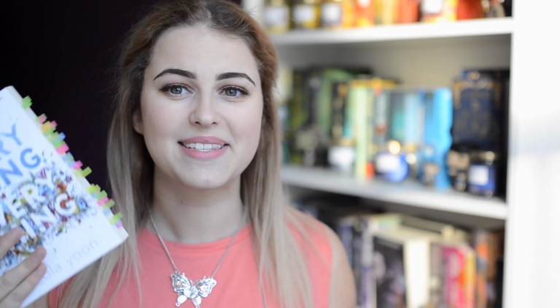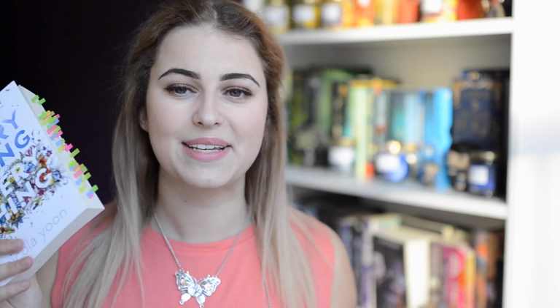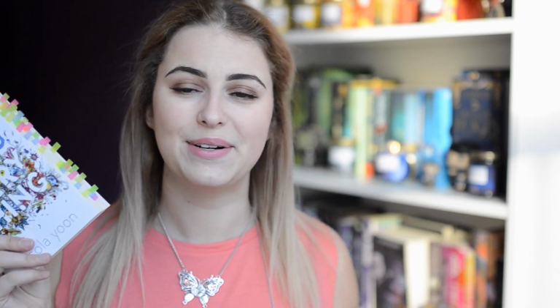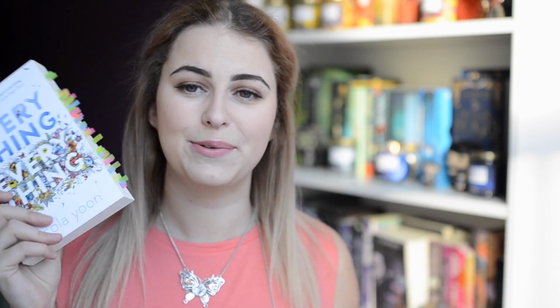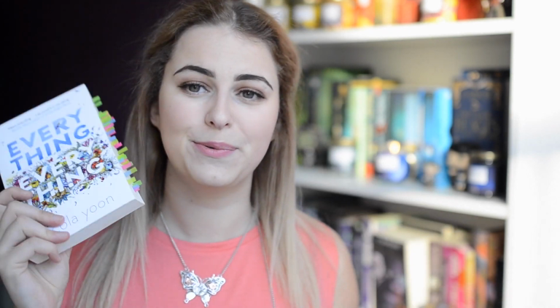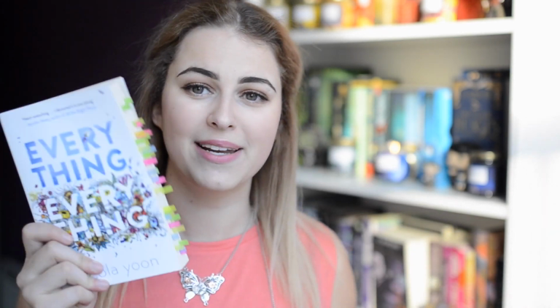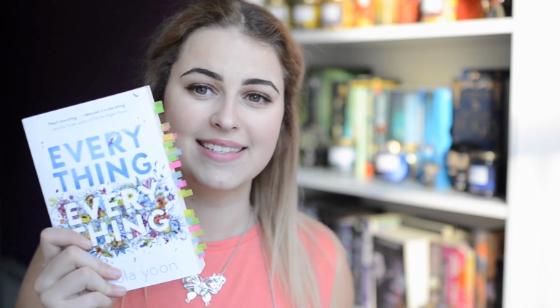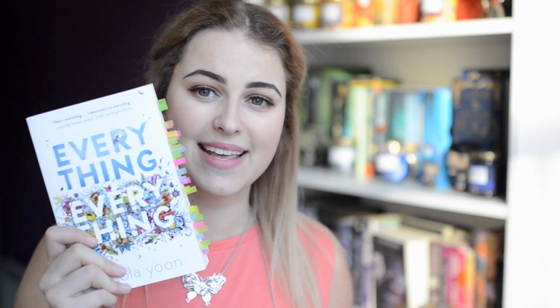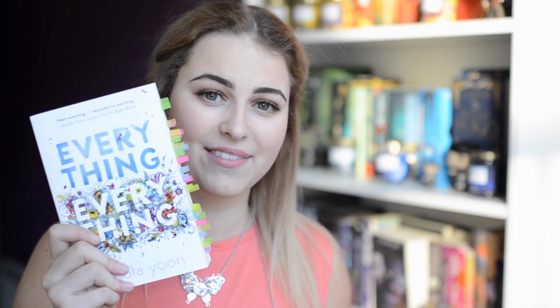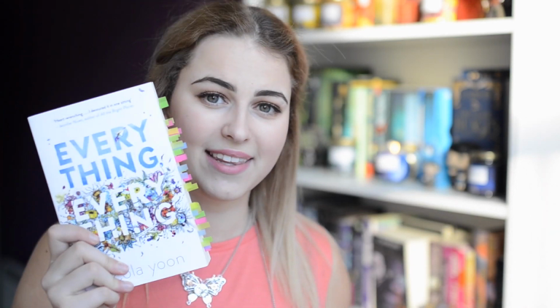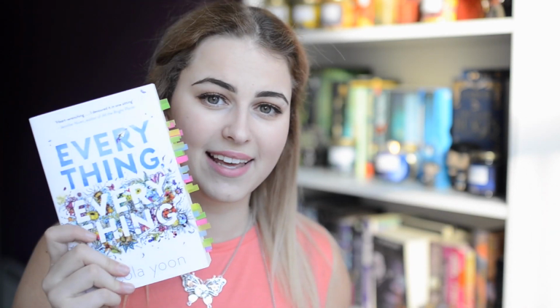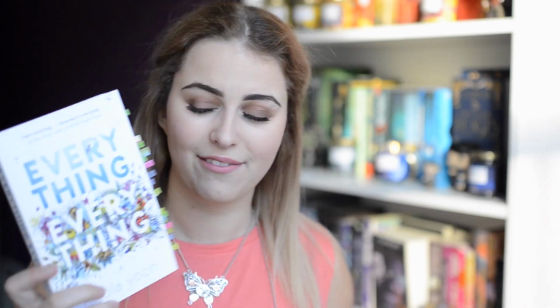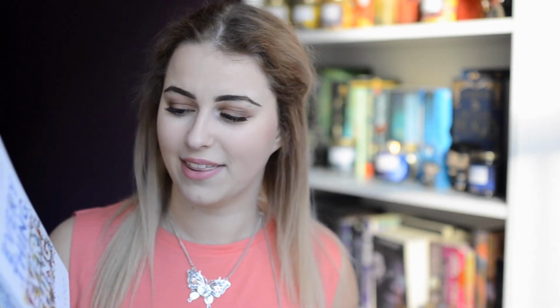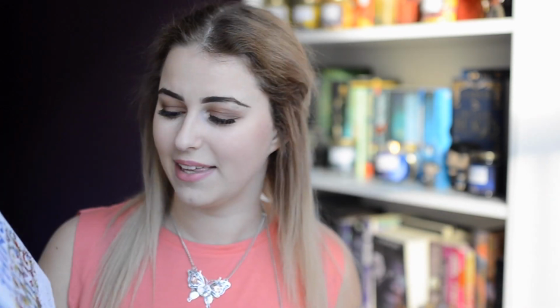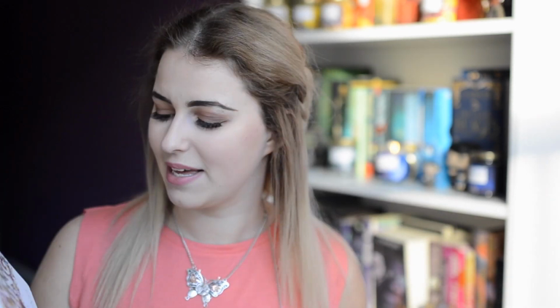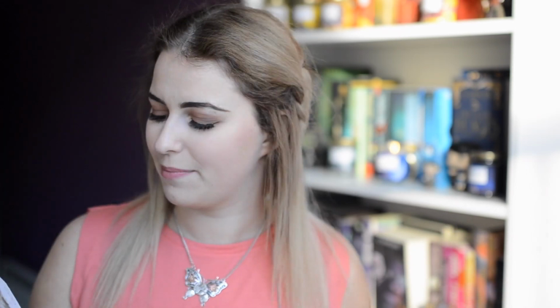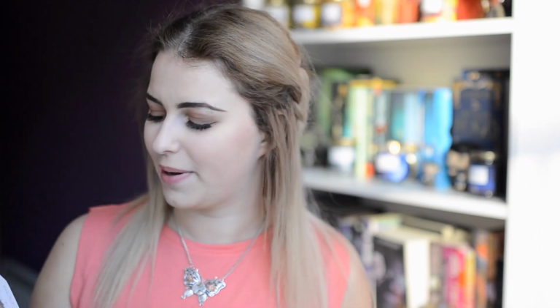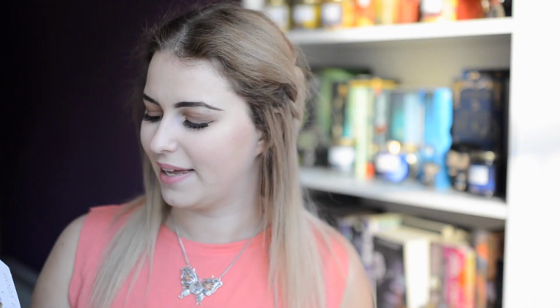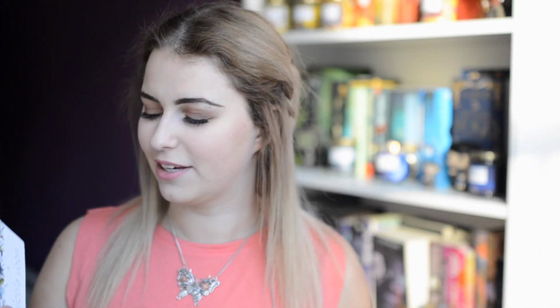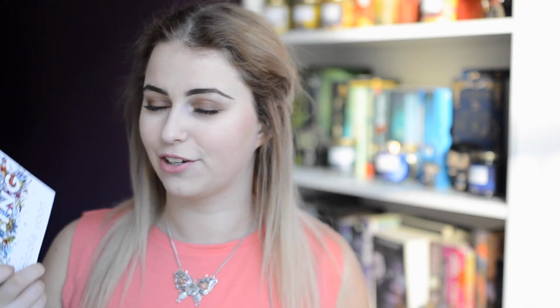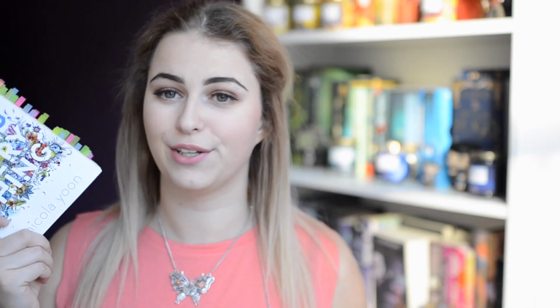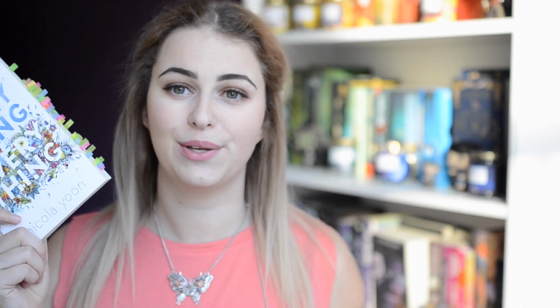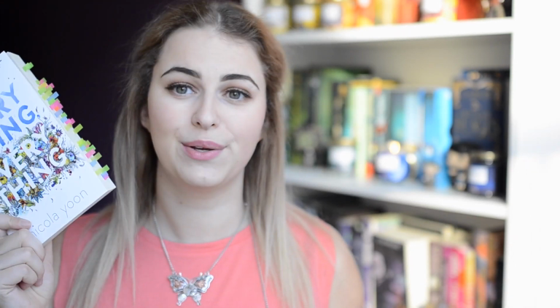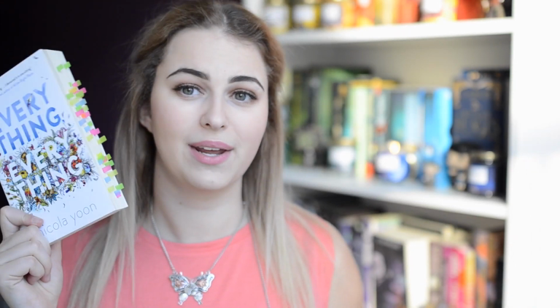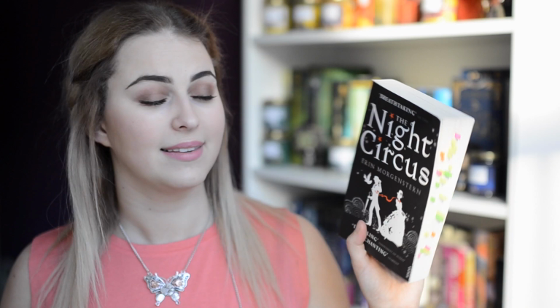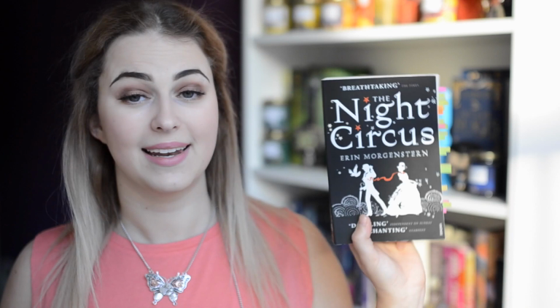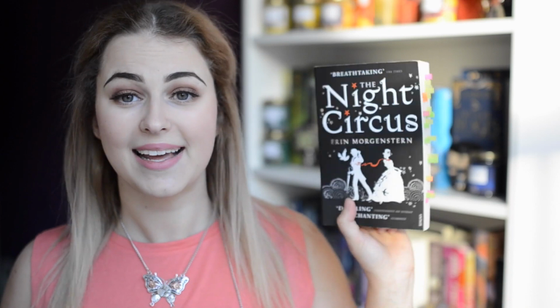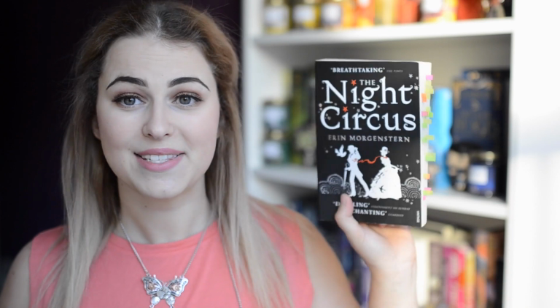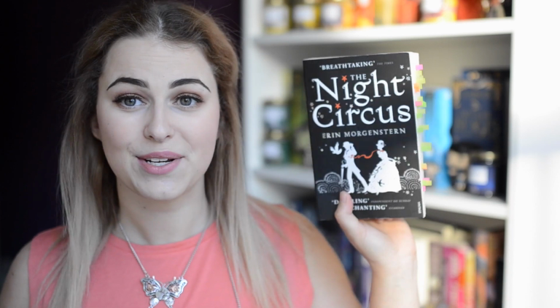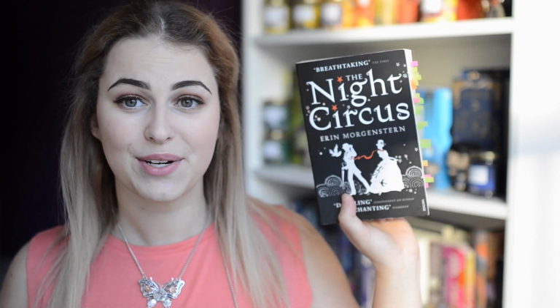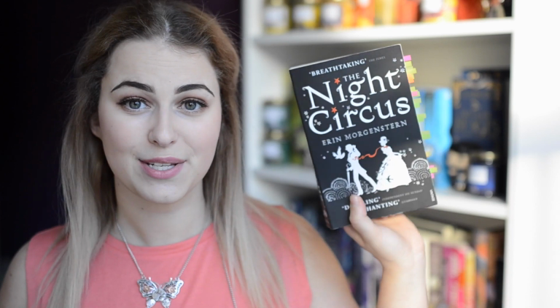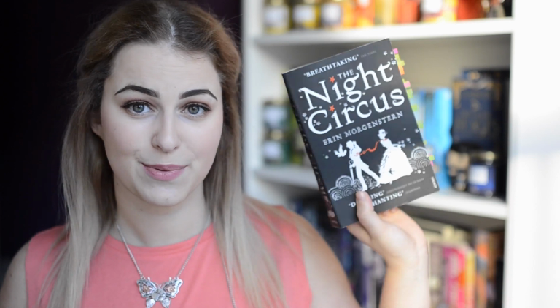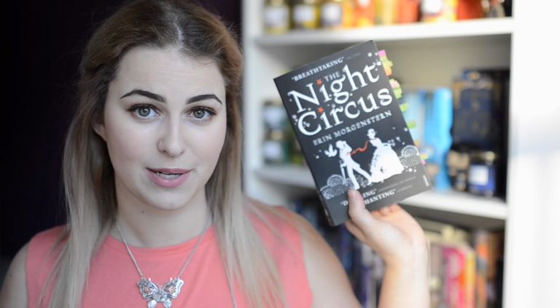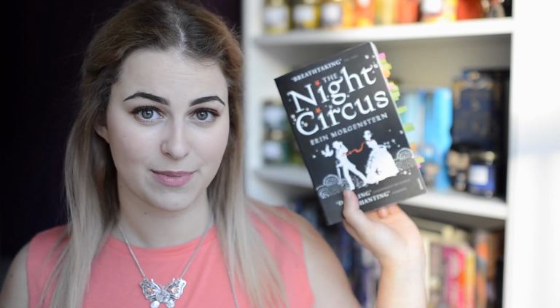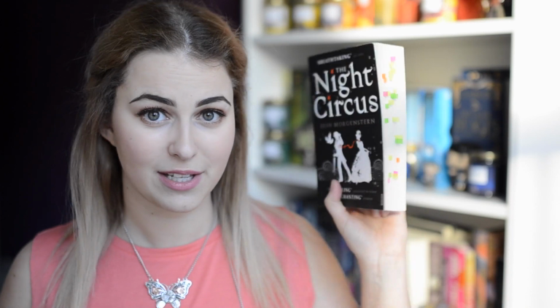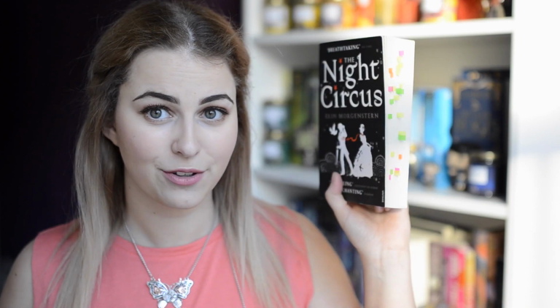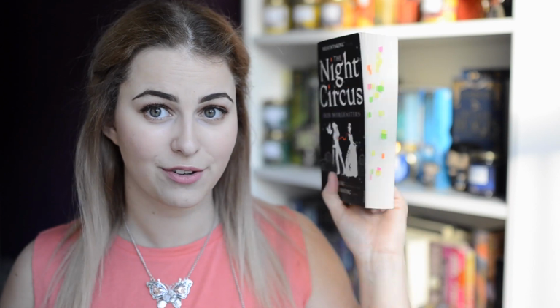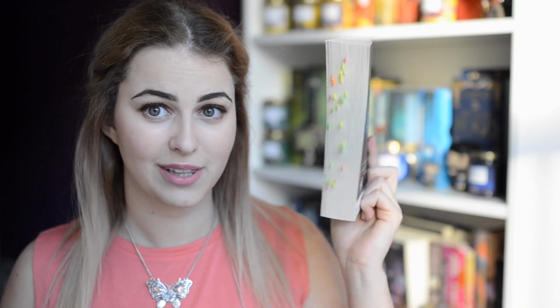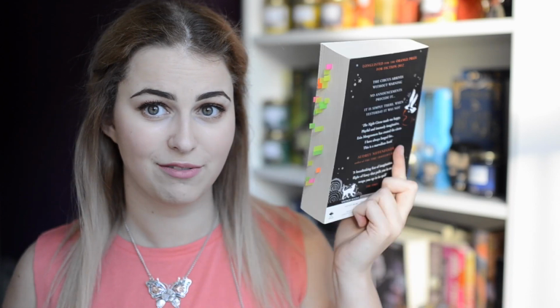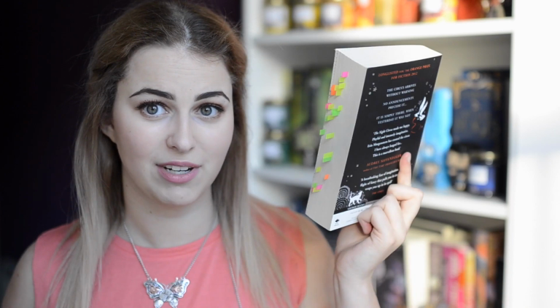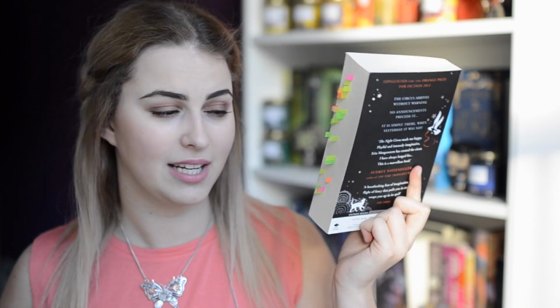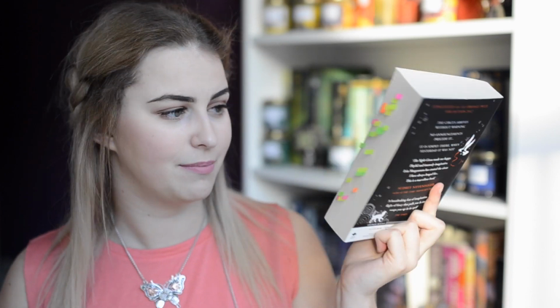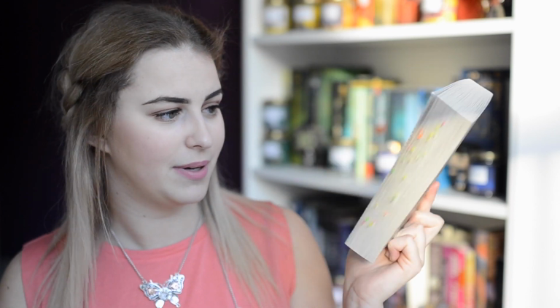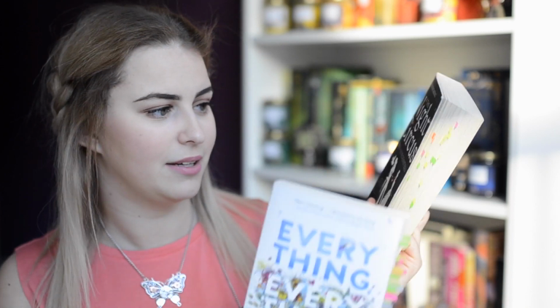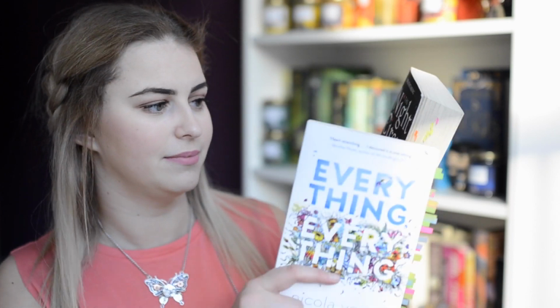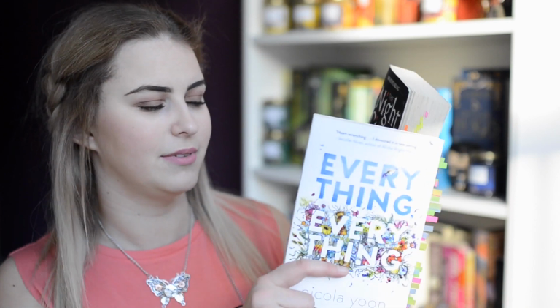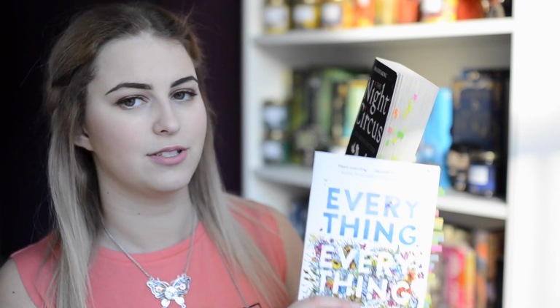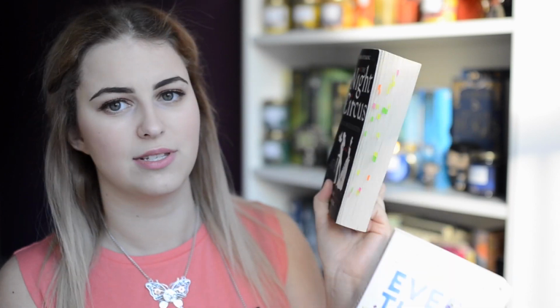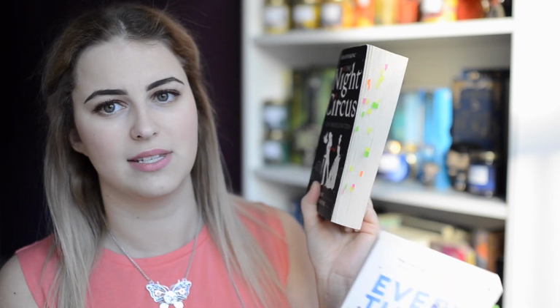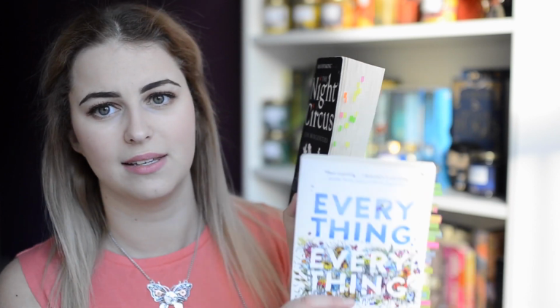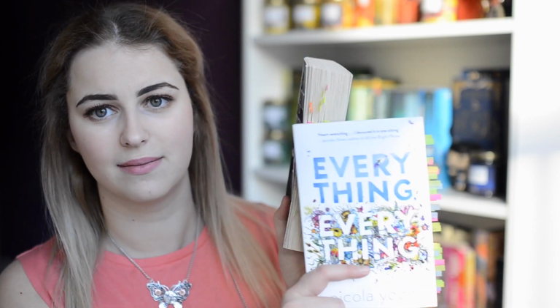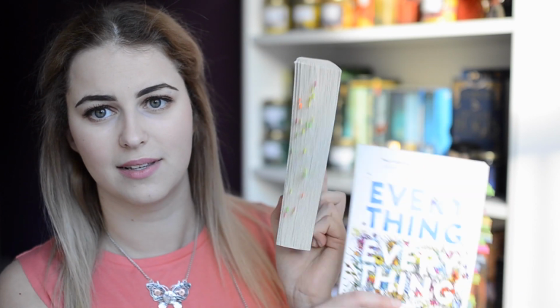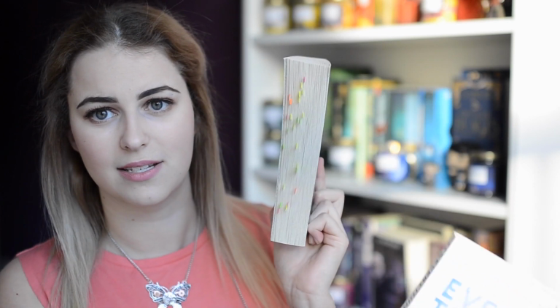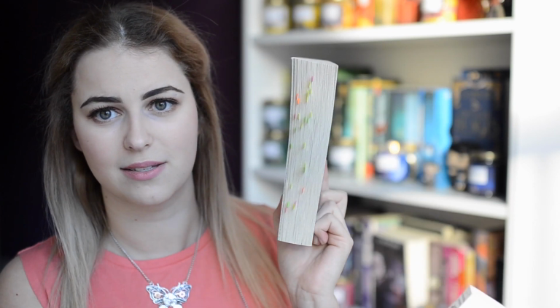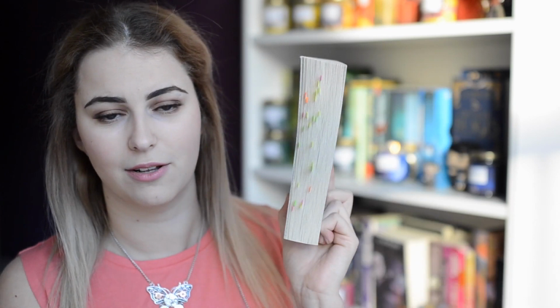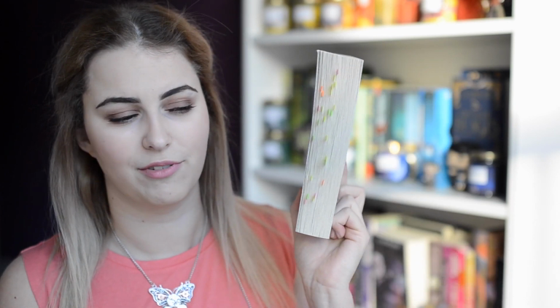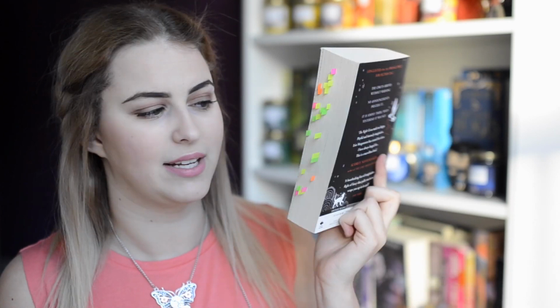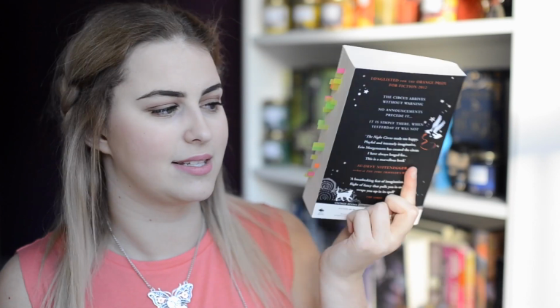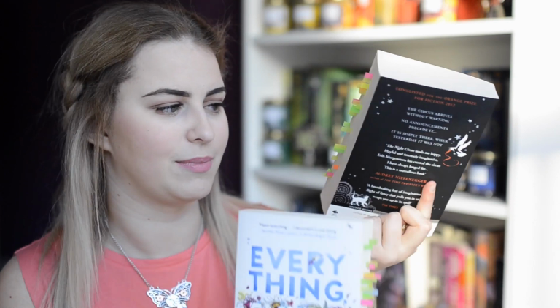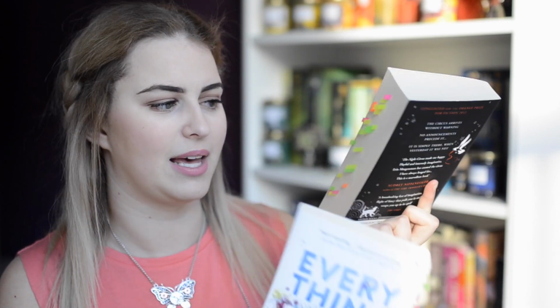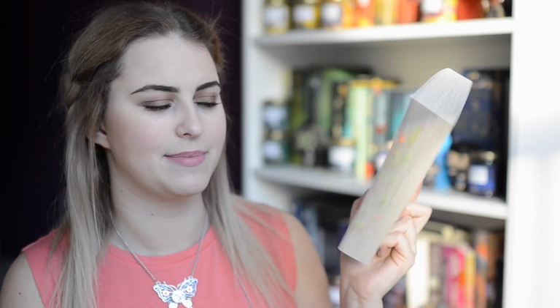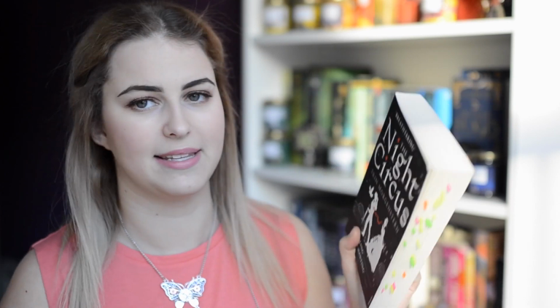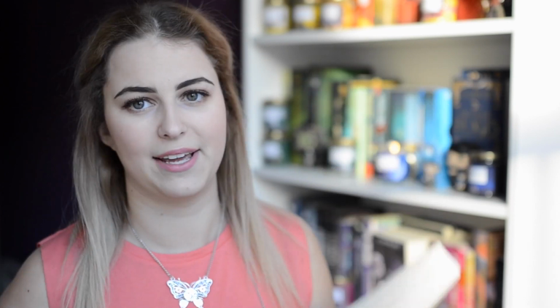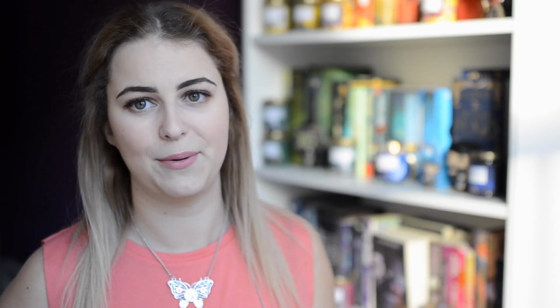I was still figuring out my system, and these two books are probably the only books where I got my system down. One is Everything Everything by Nicola Yoon, and The Night Circus, which I'm still currently reading, but as you can see there are already some tabs in there.